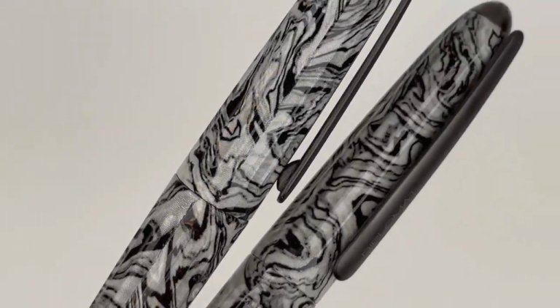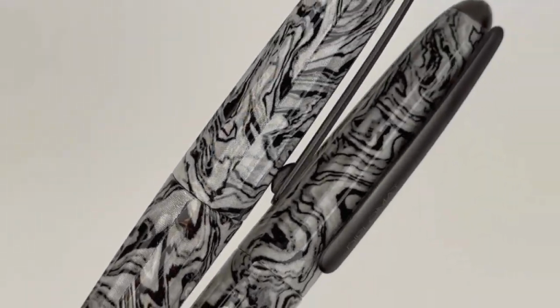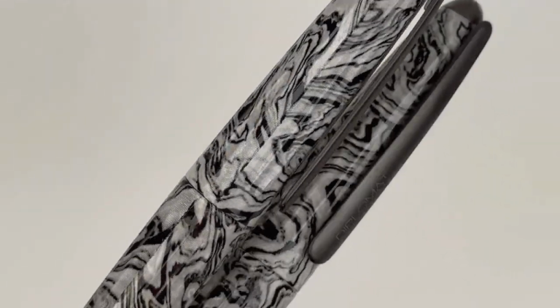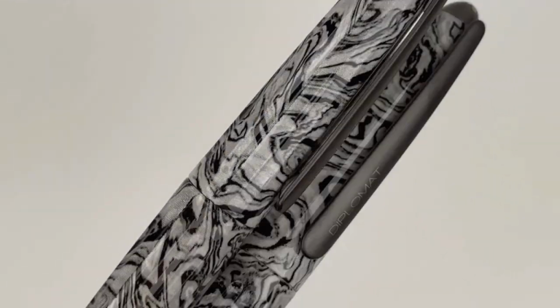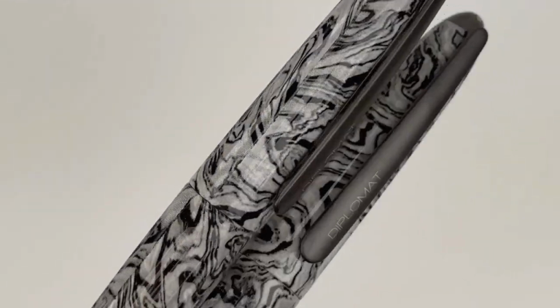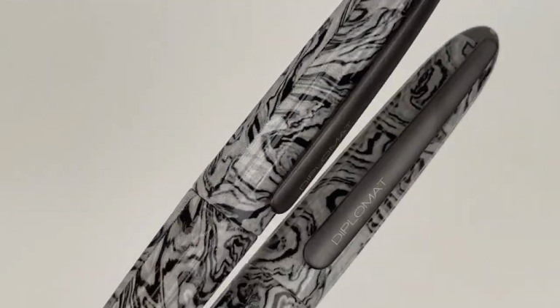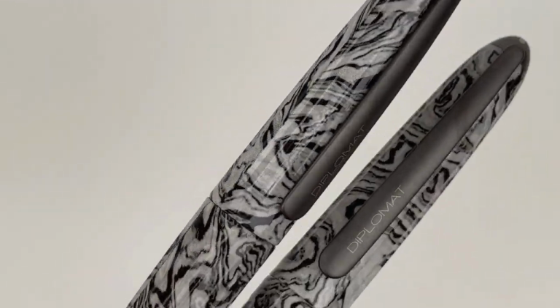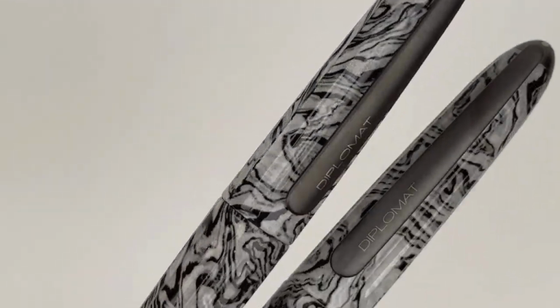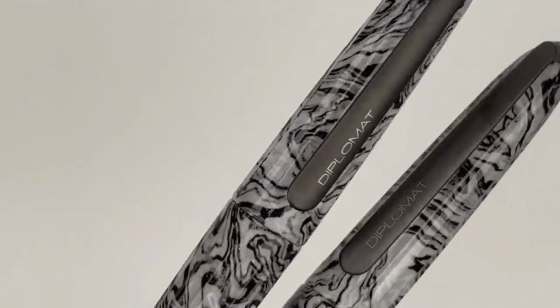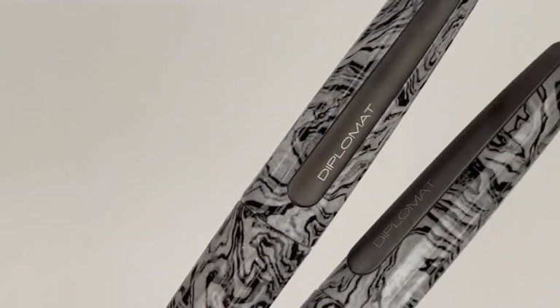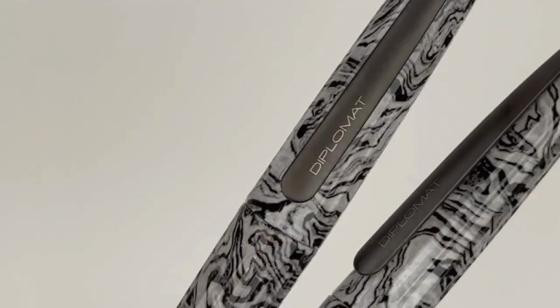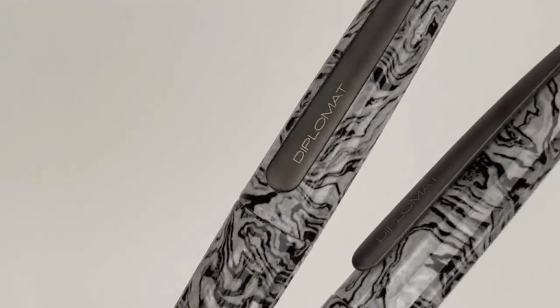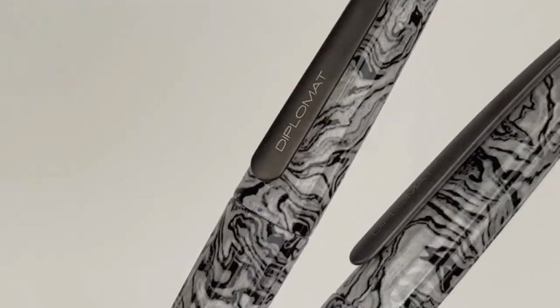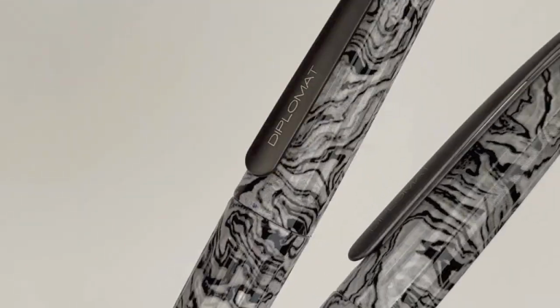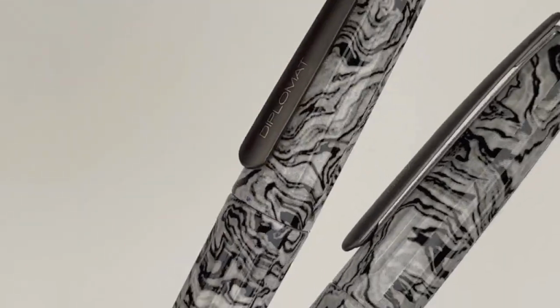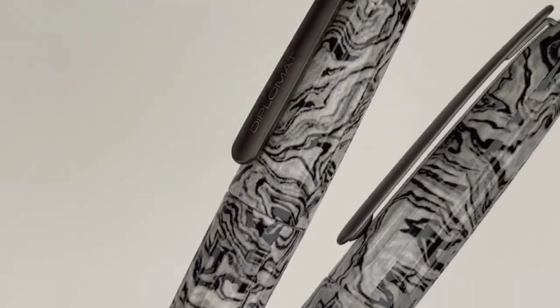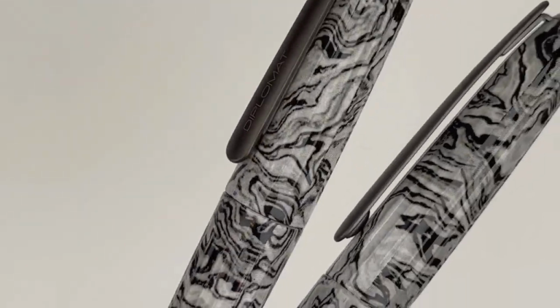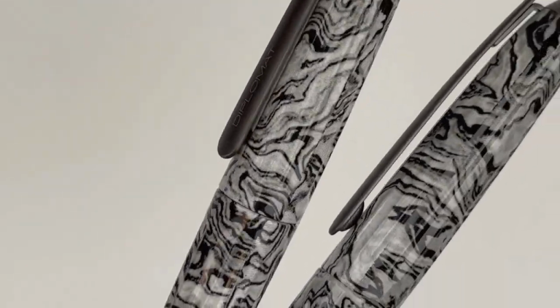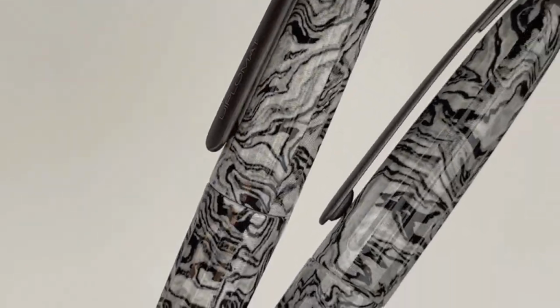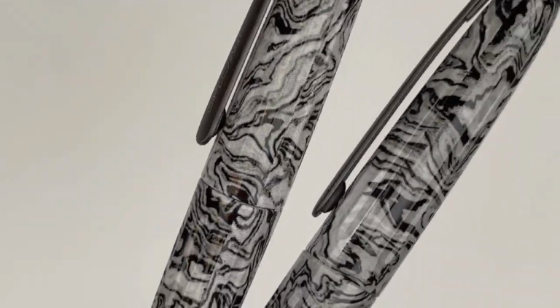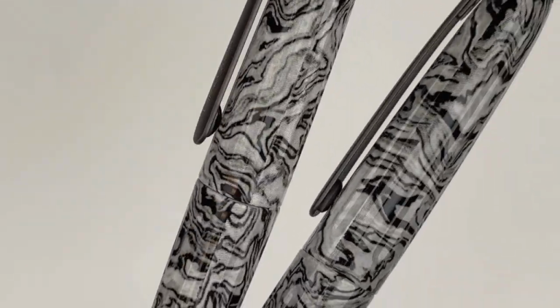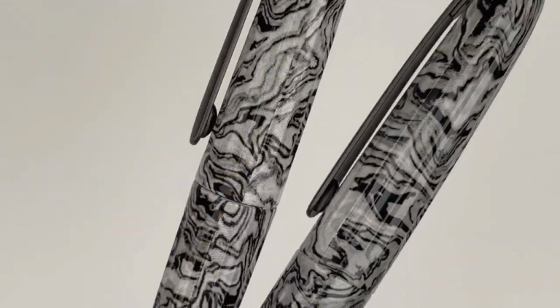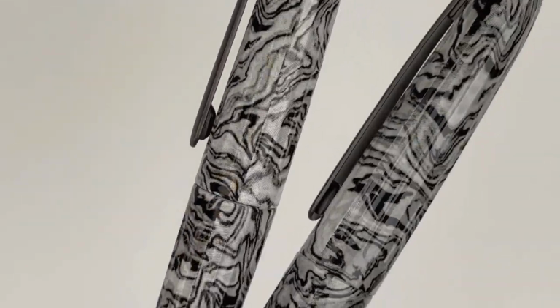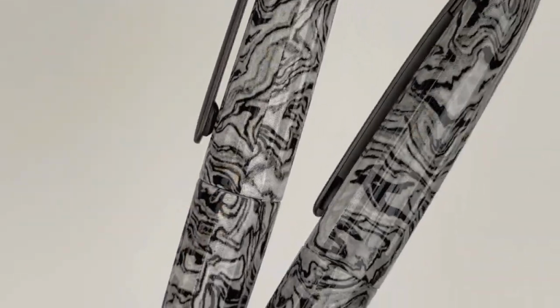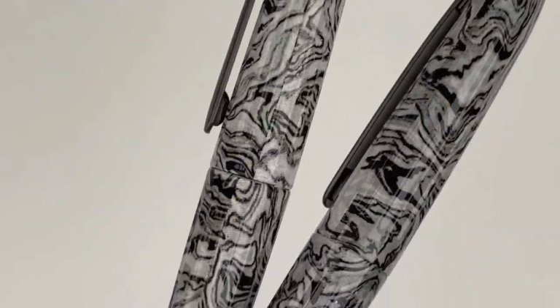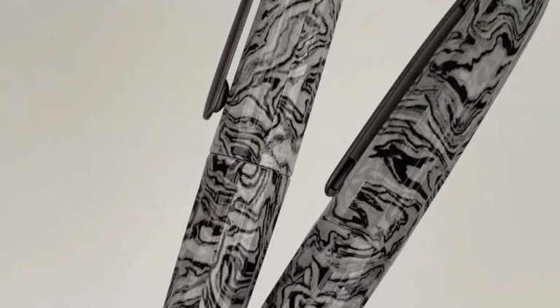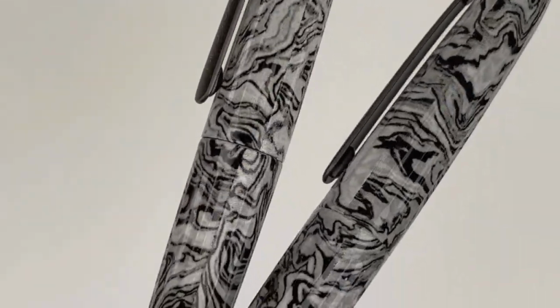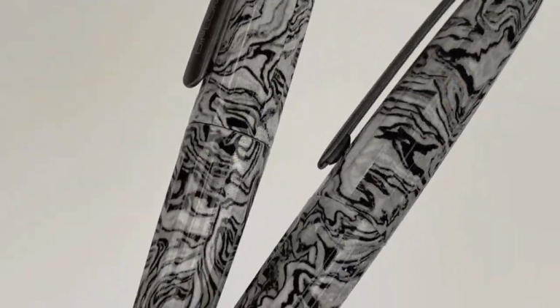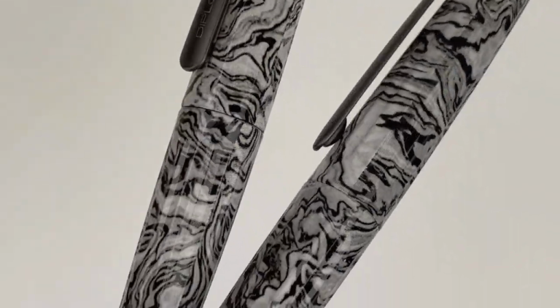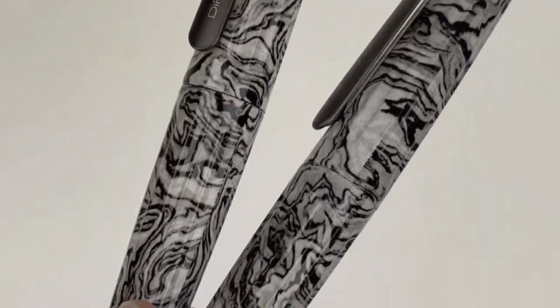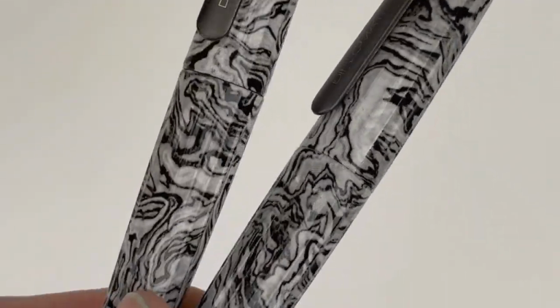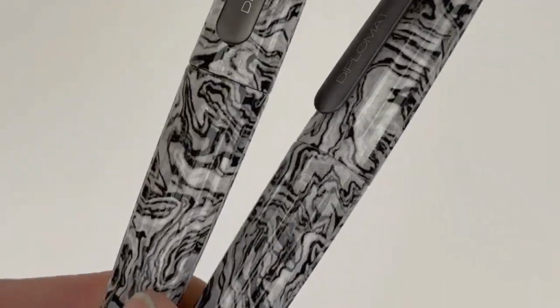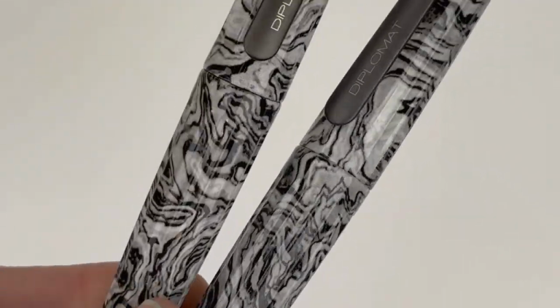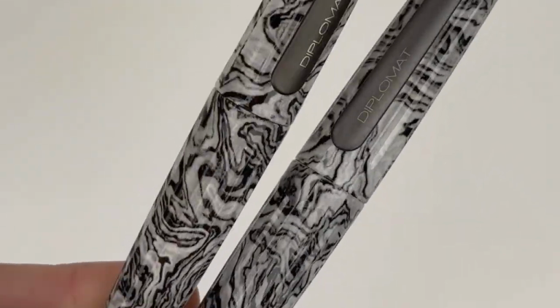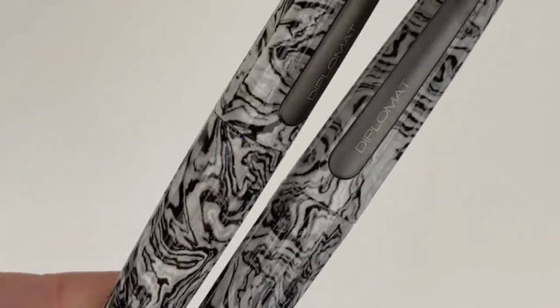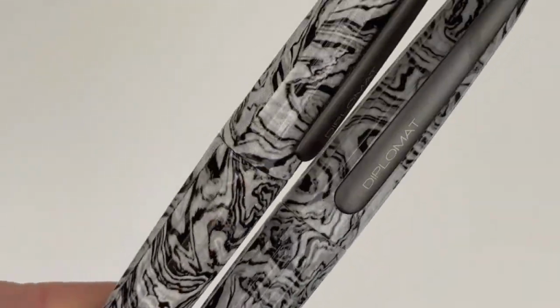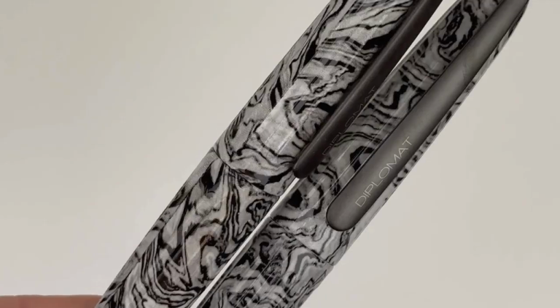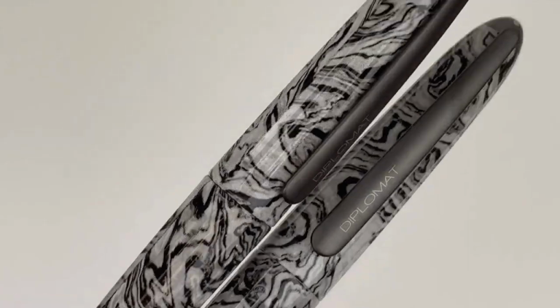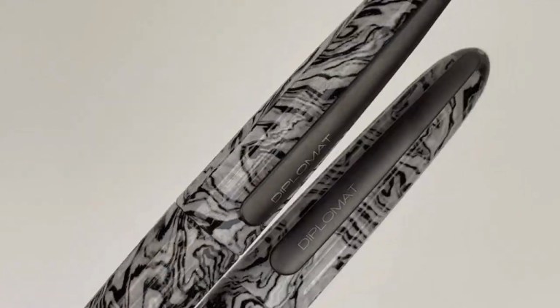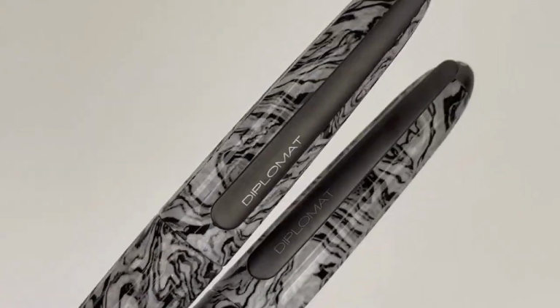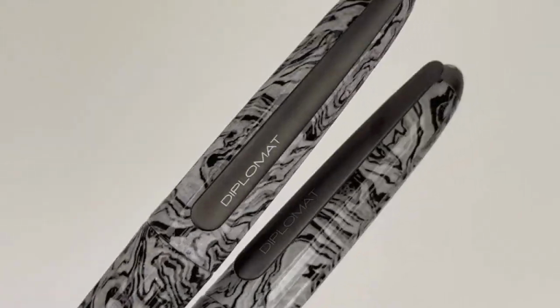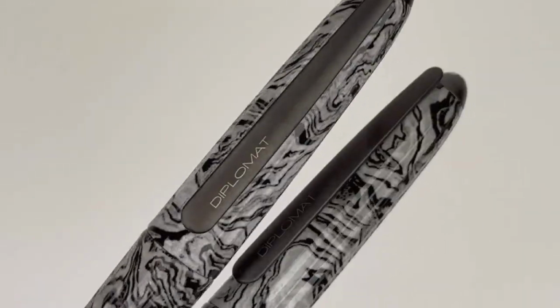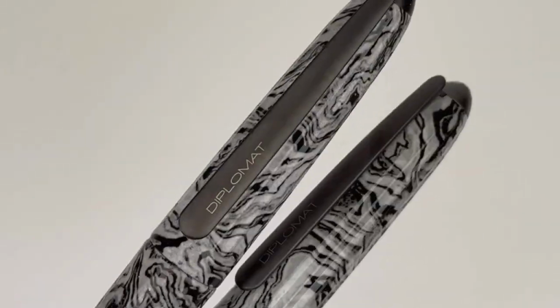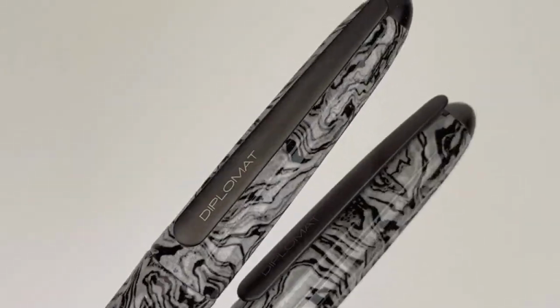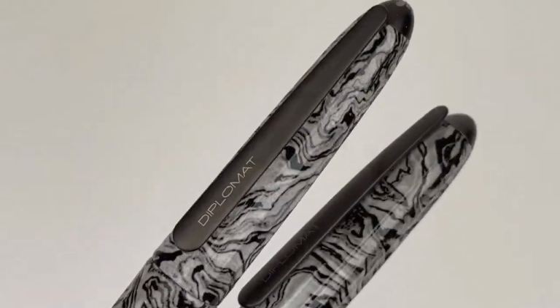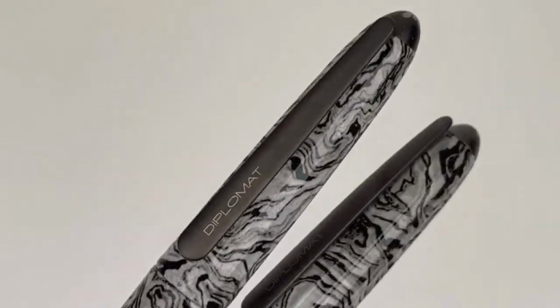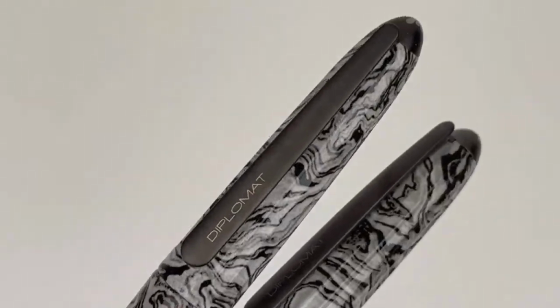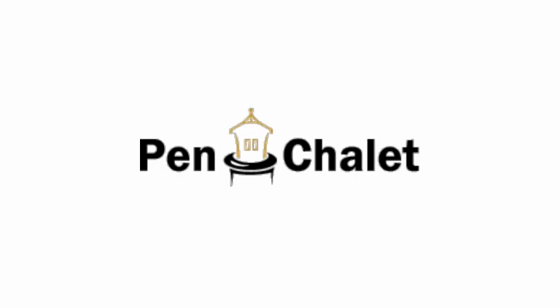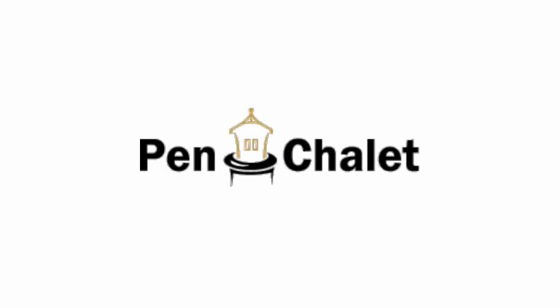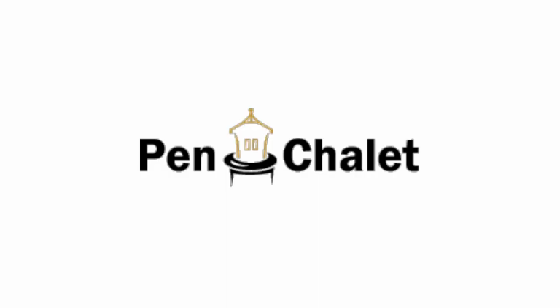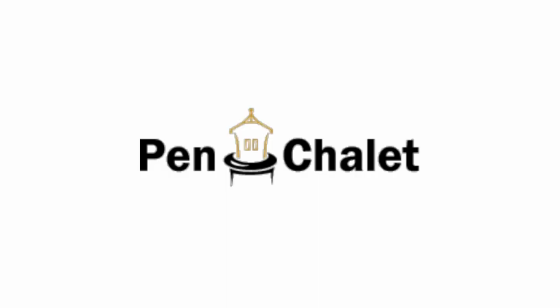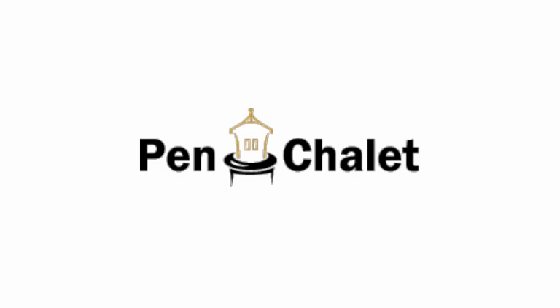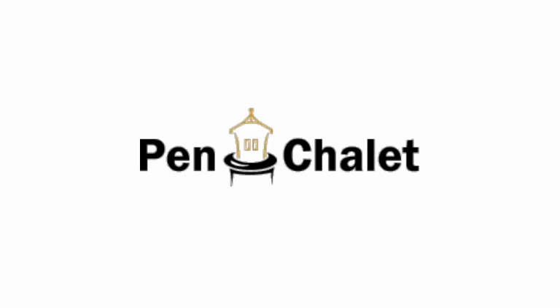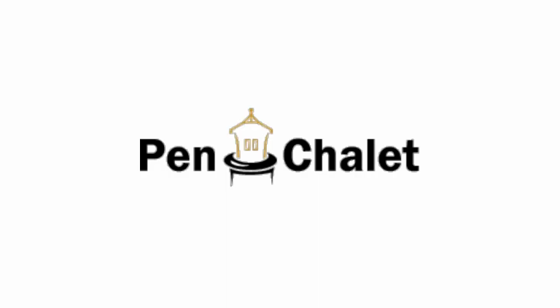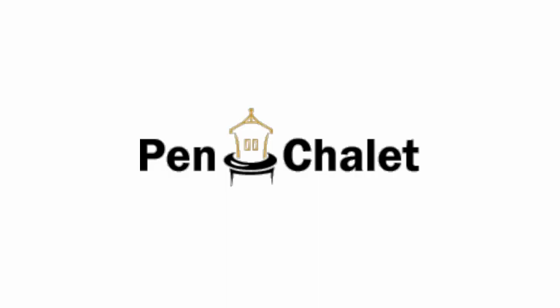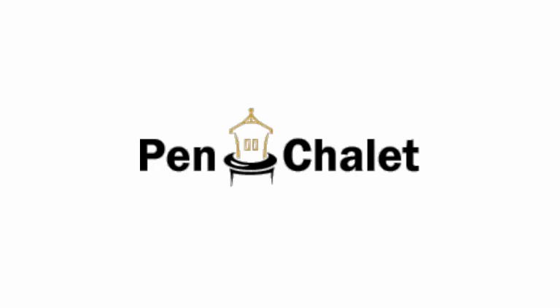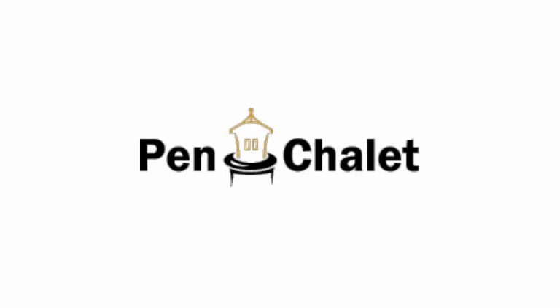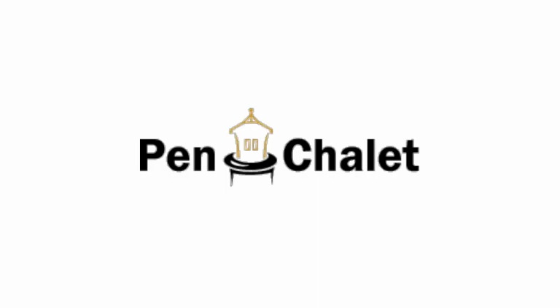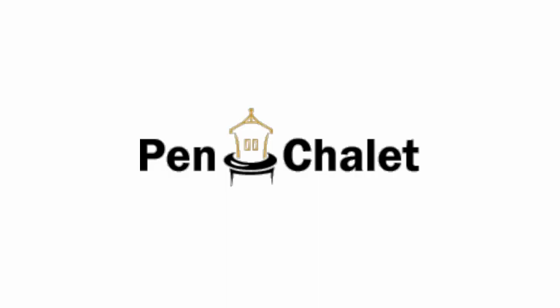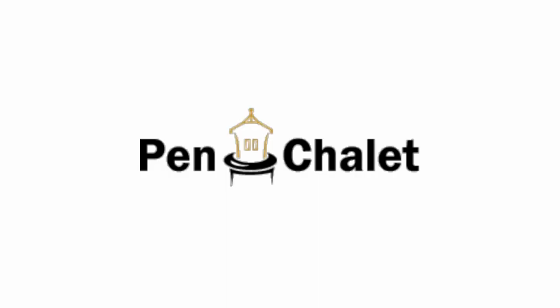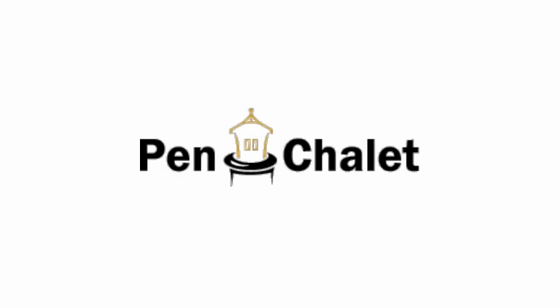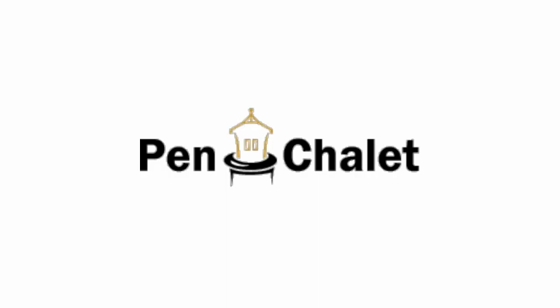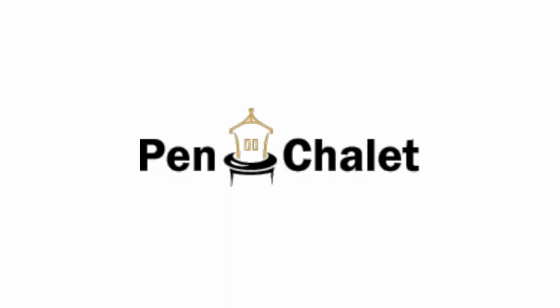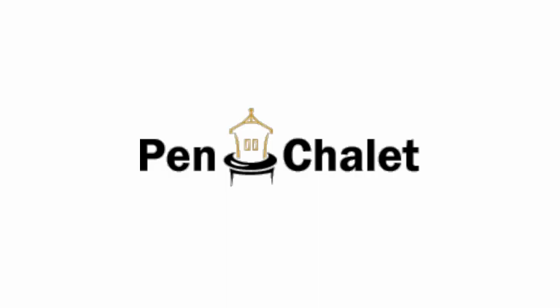If you want more information about either of these limited edition Diplomat Aero Volute pens, visit pinchley.com.